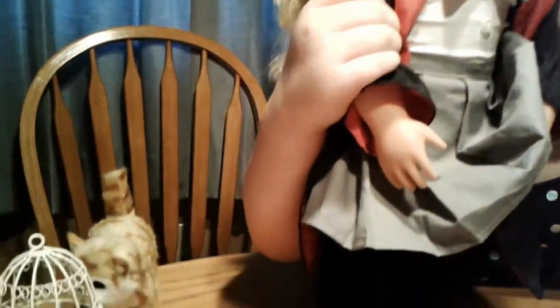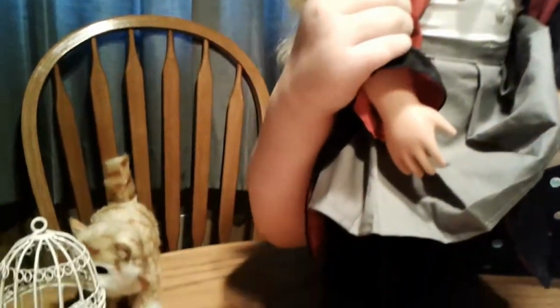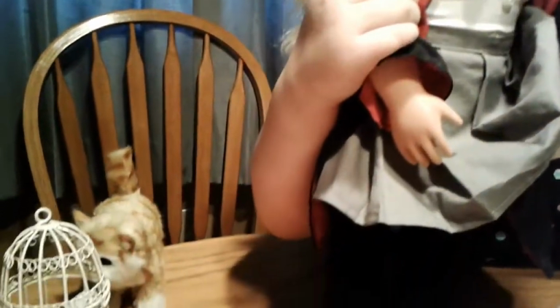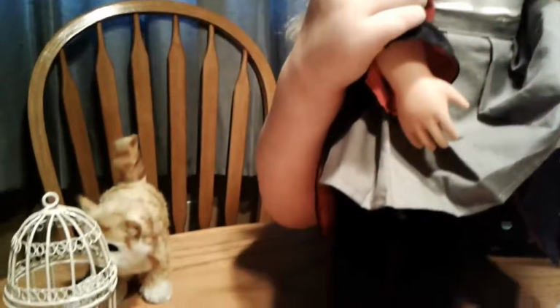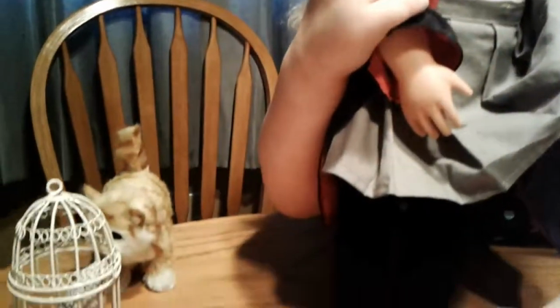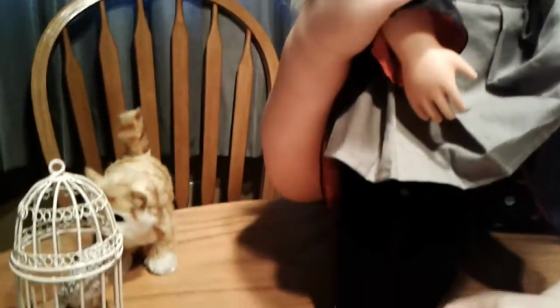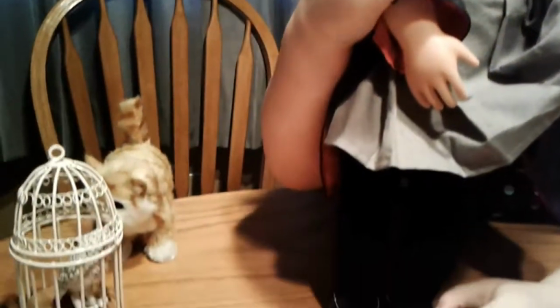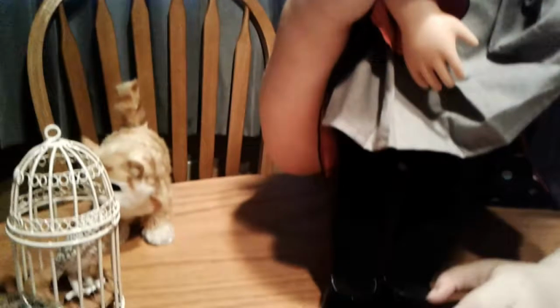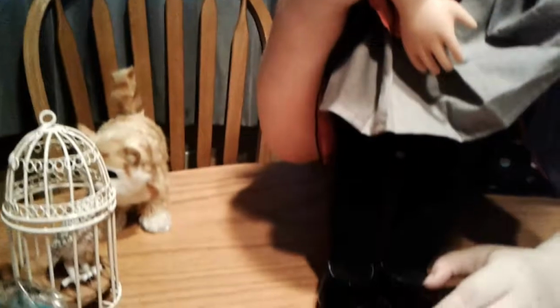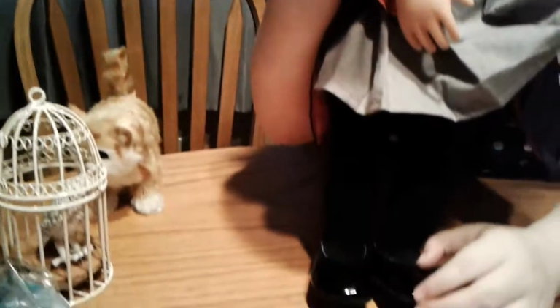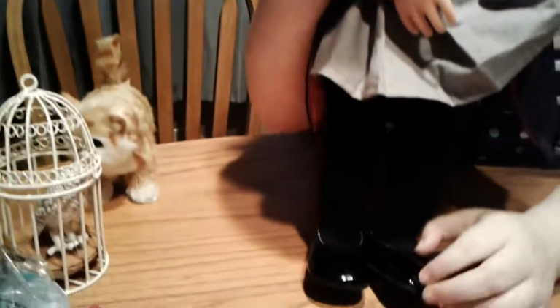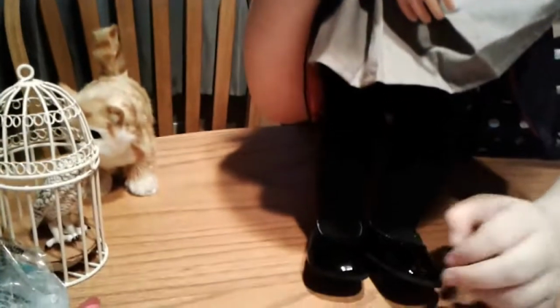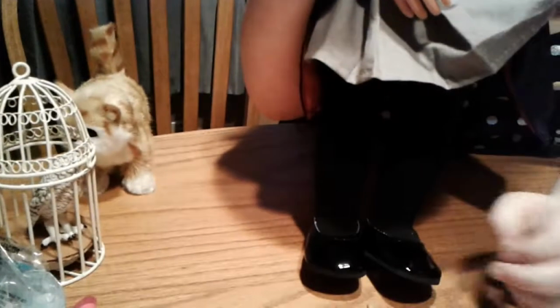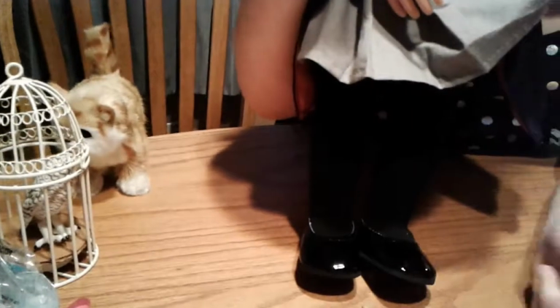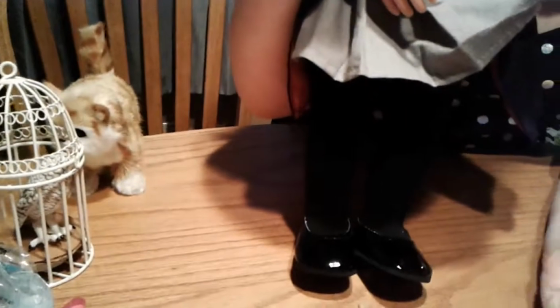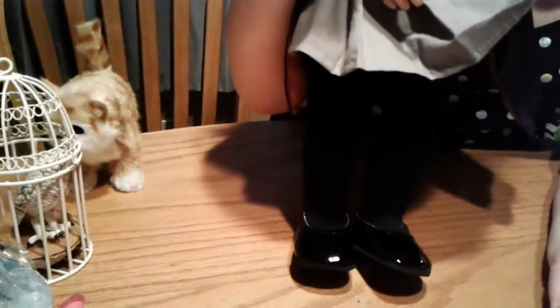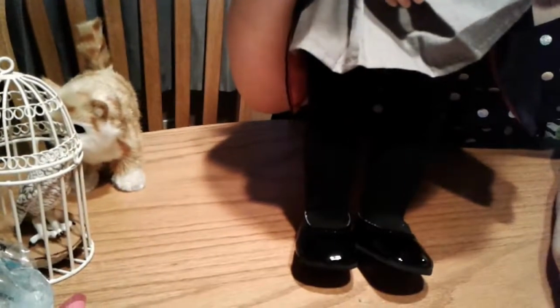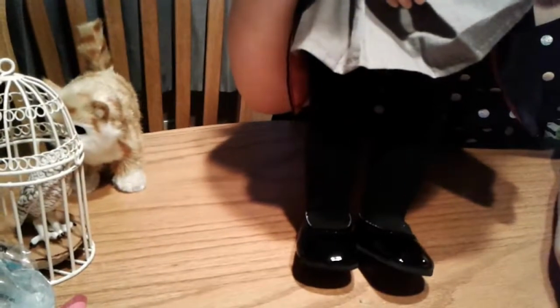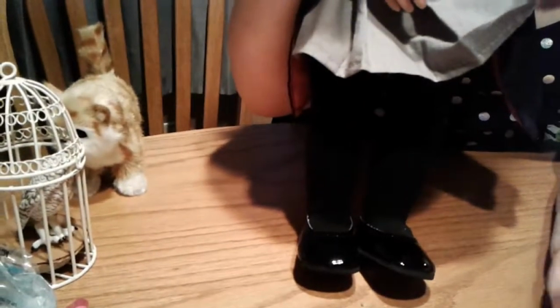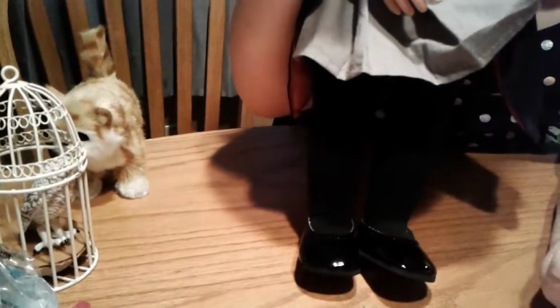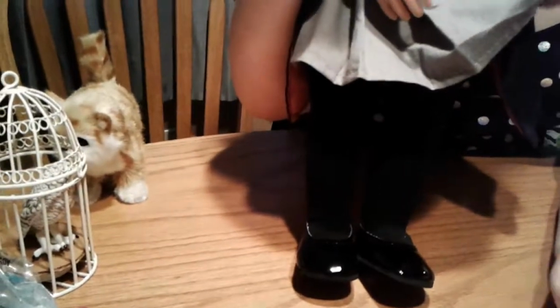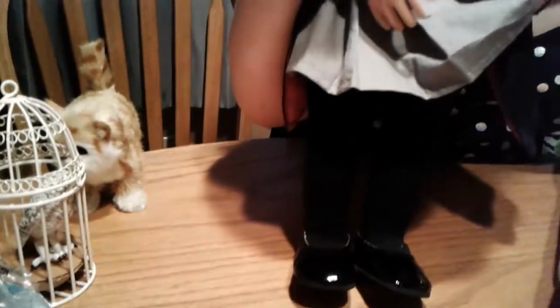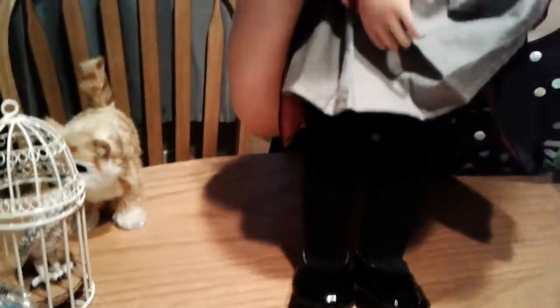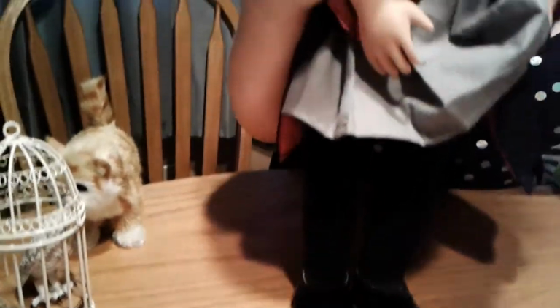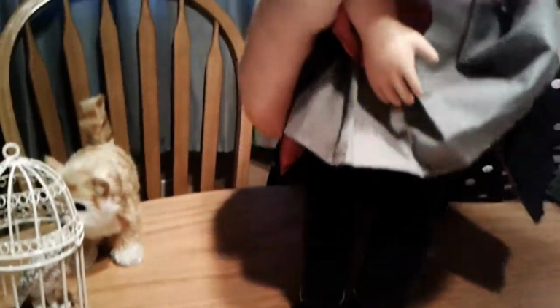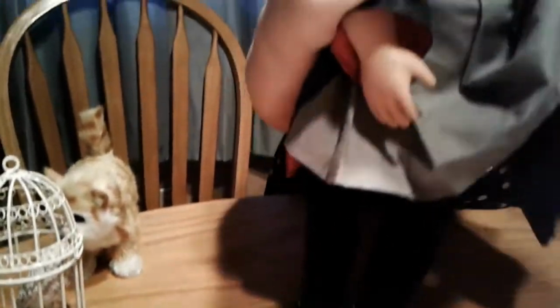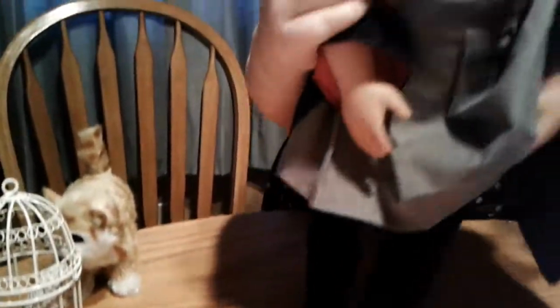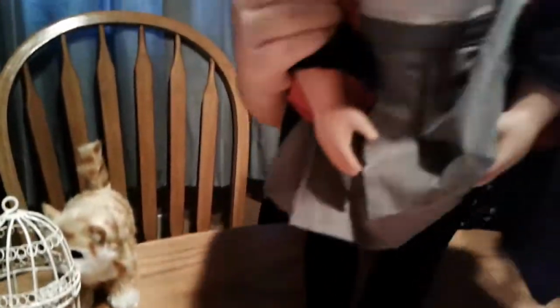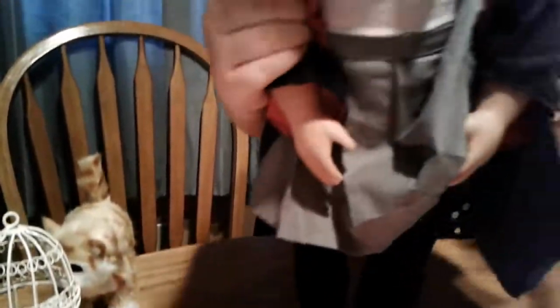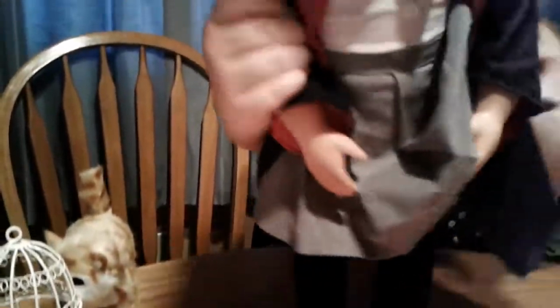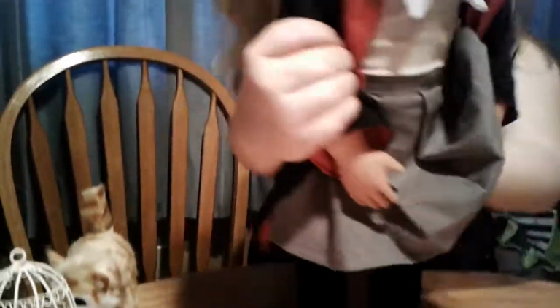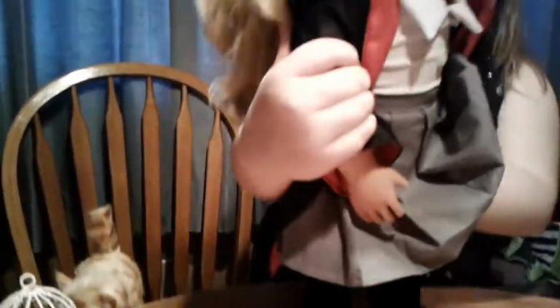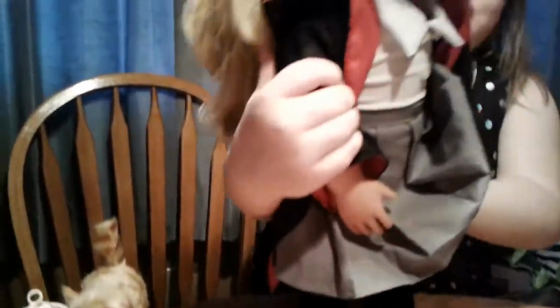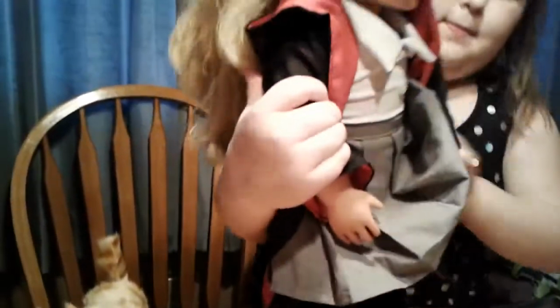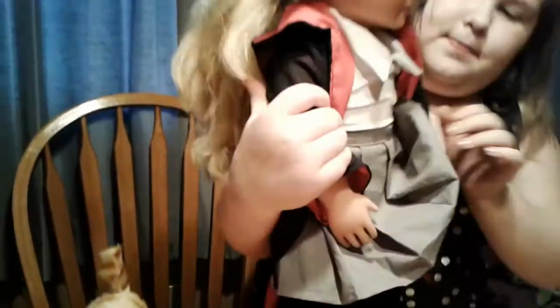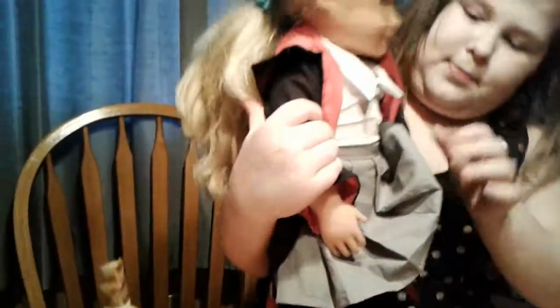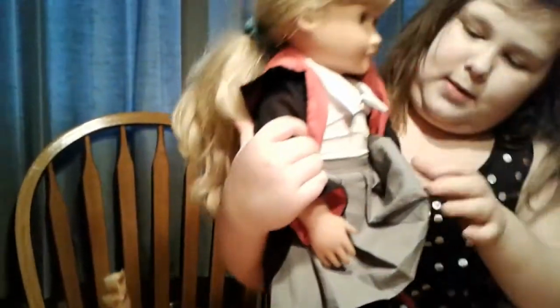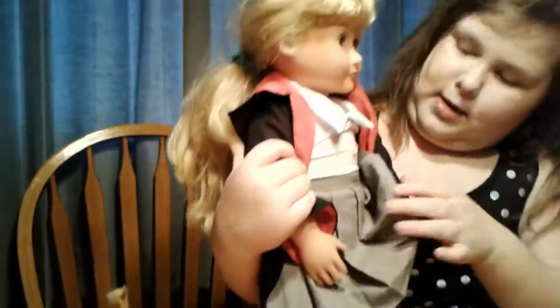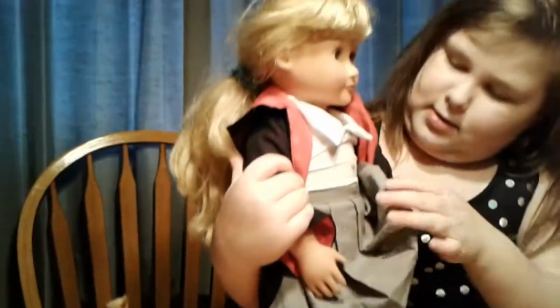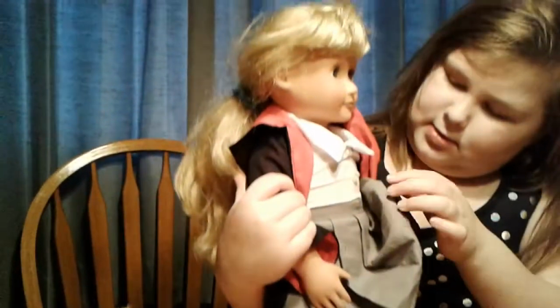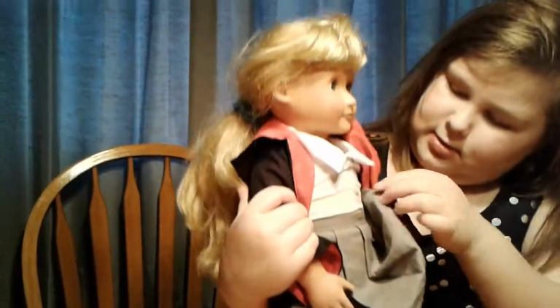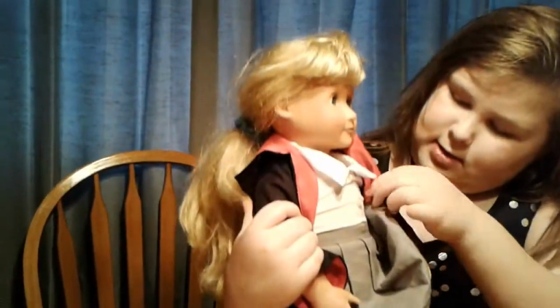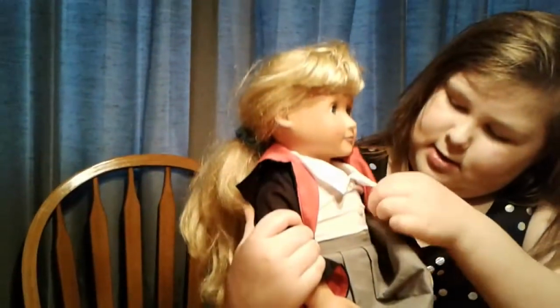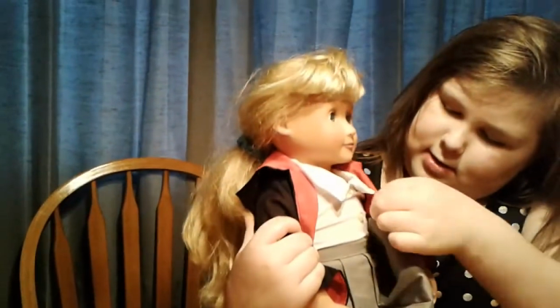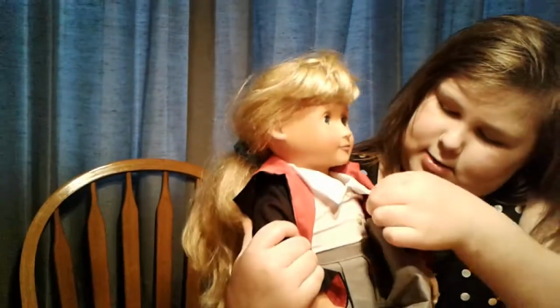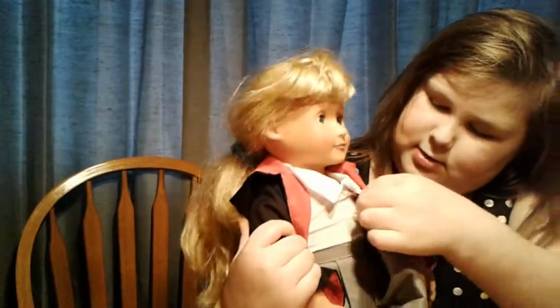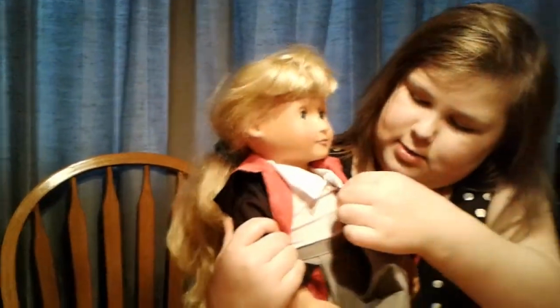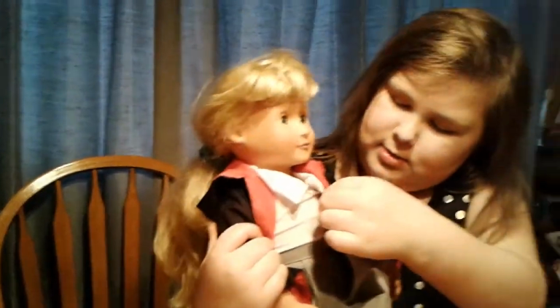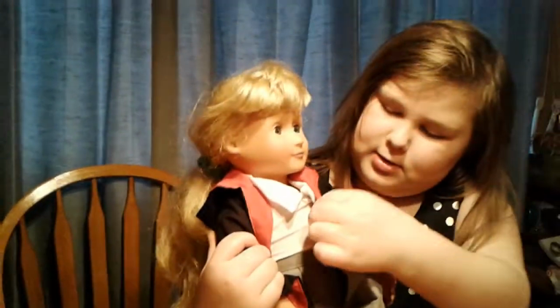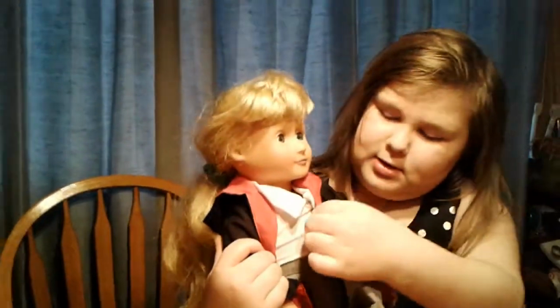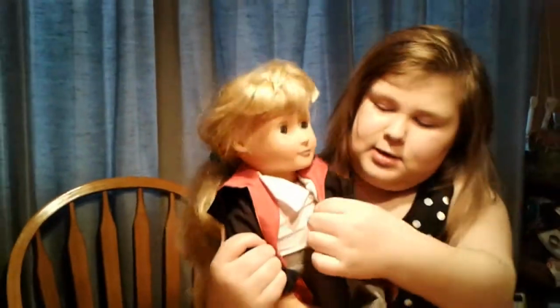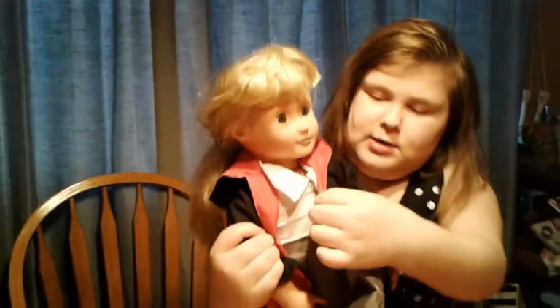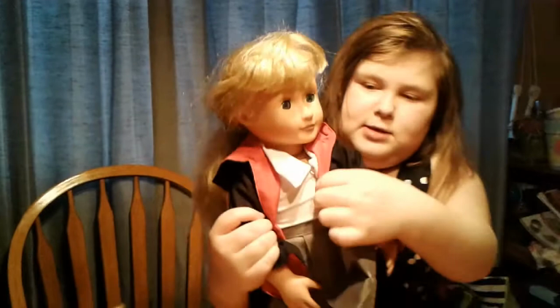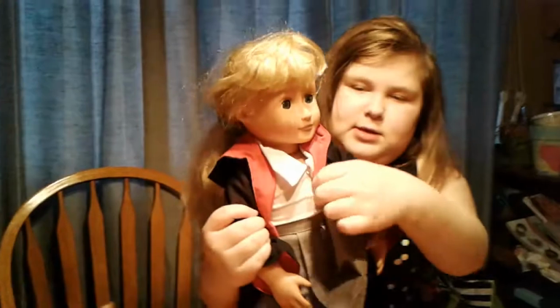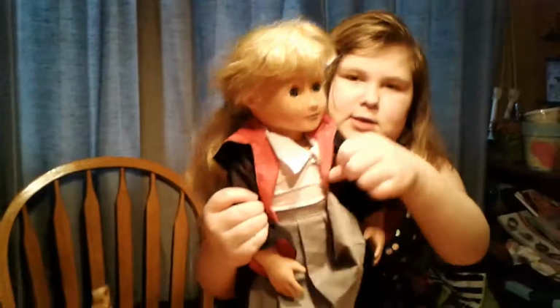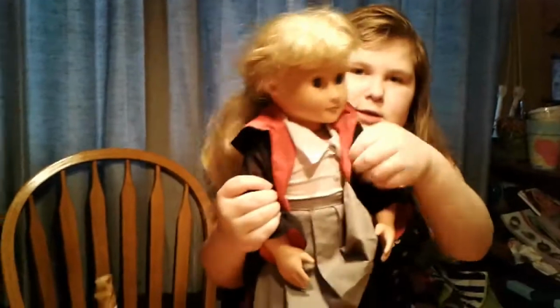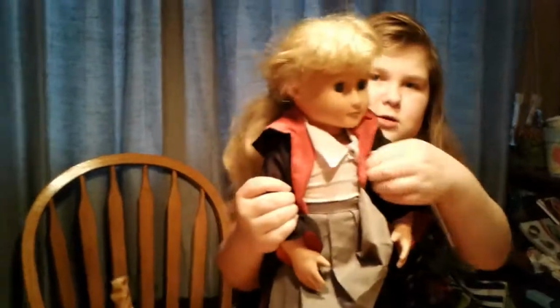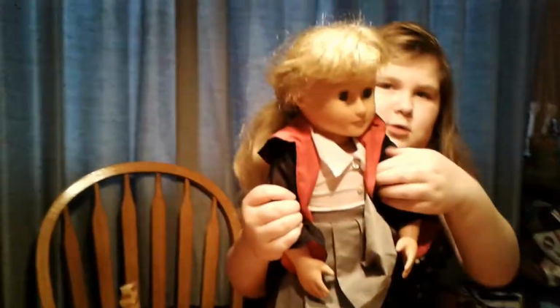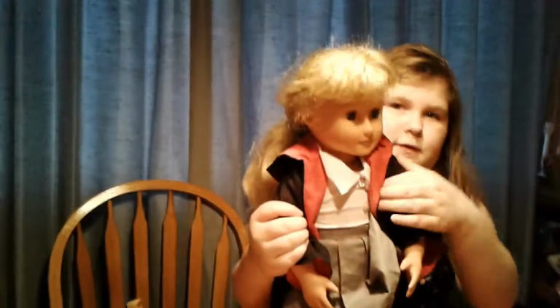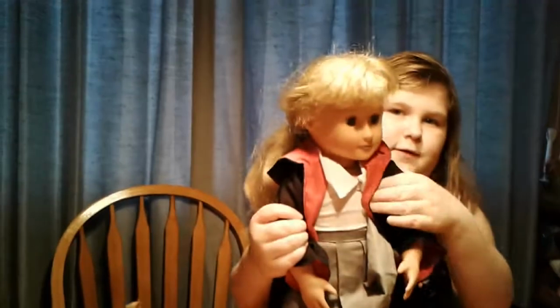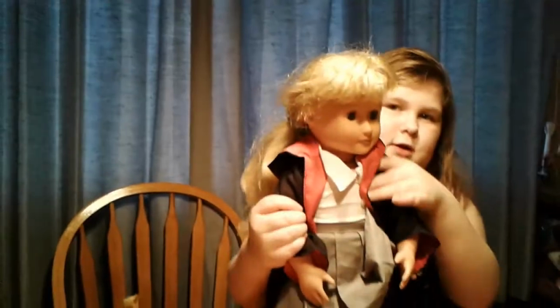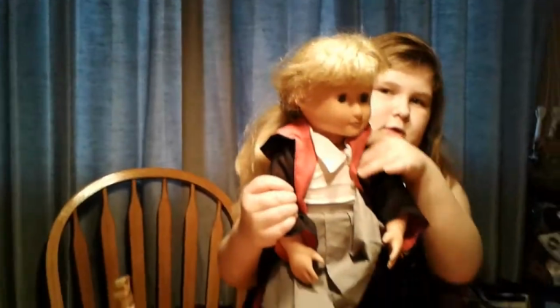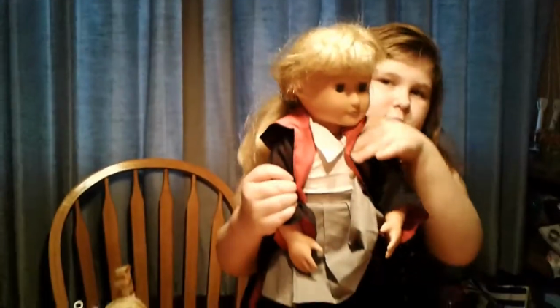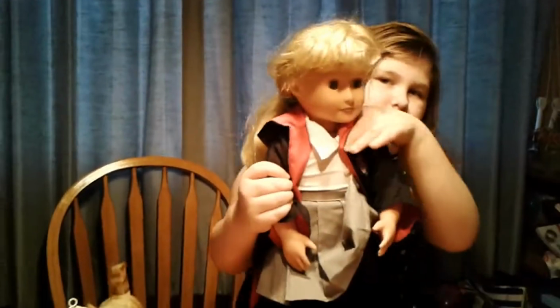I think there's a poodle in something else, but you can see it's Gryffindor.